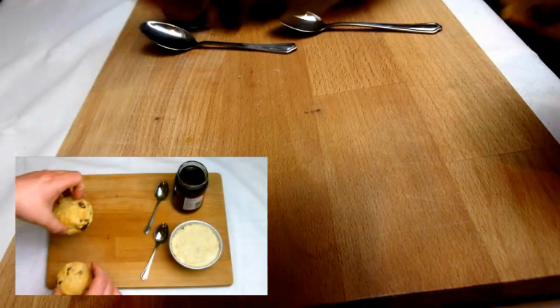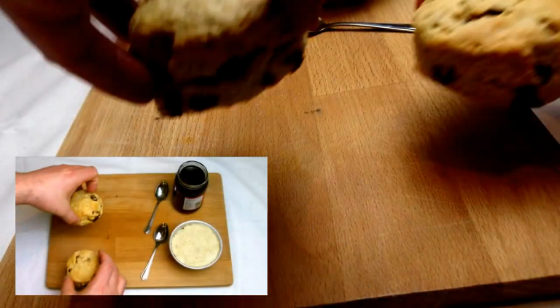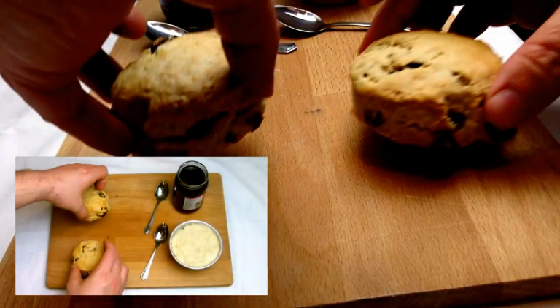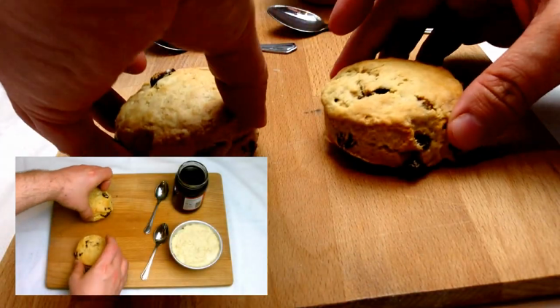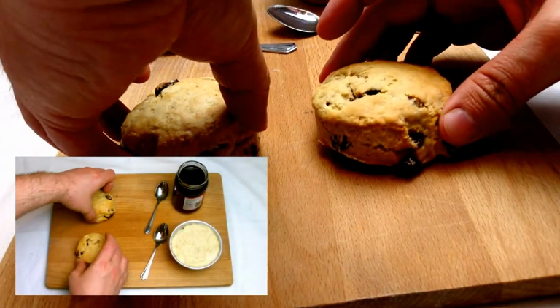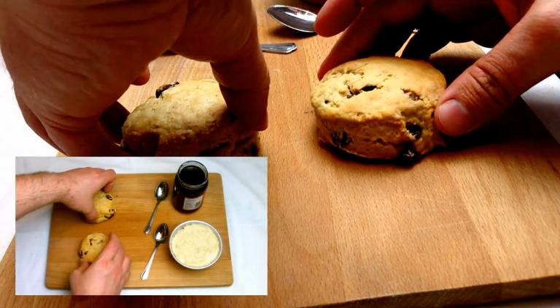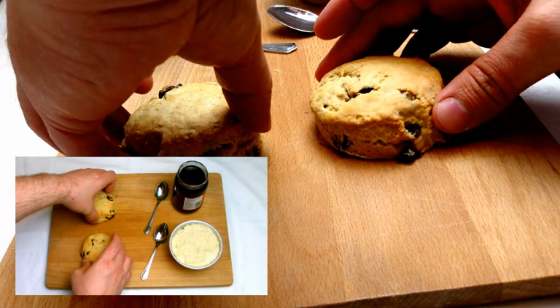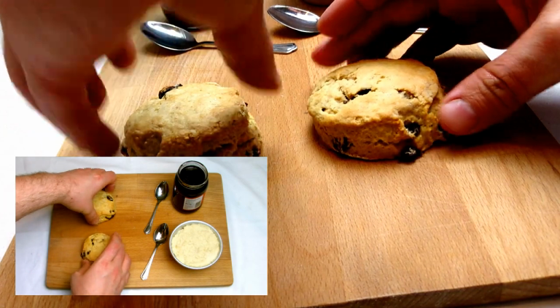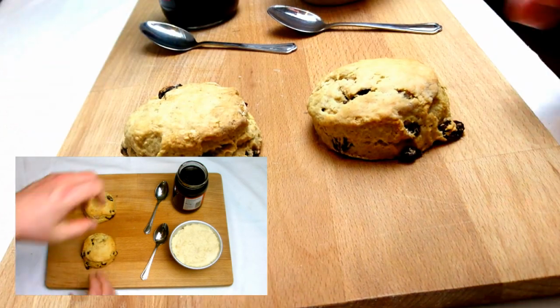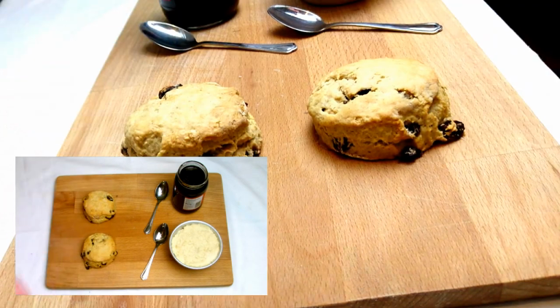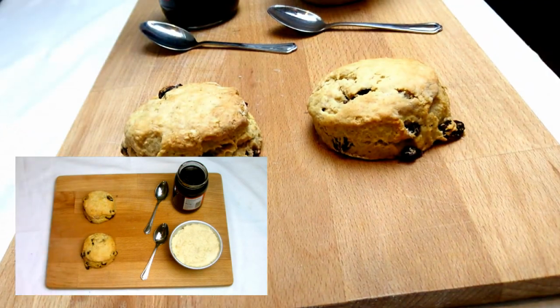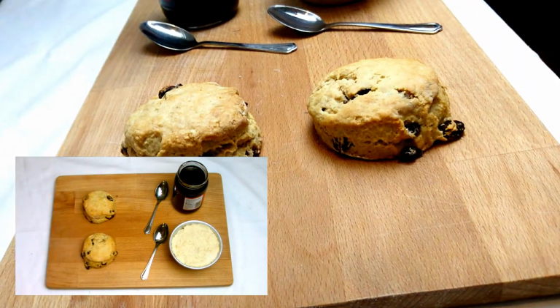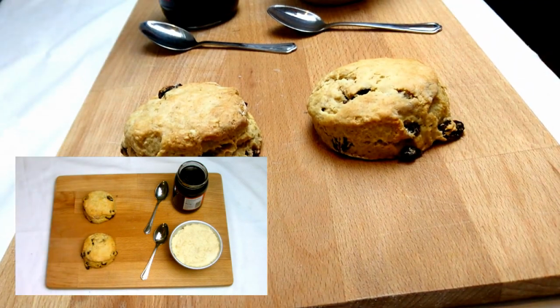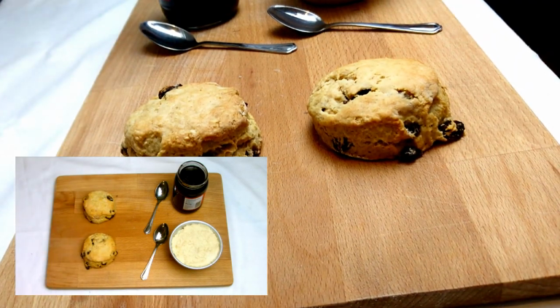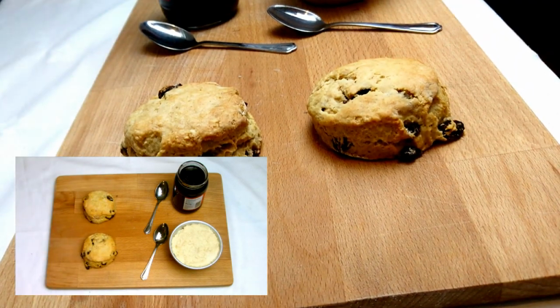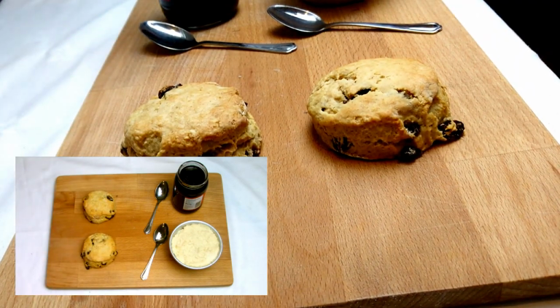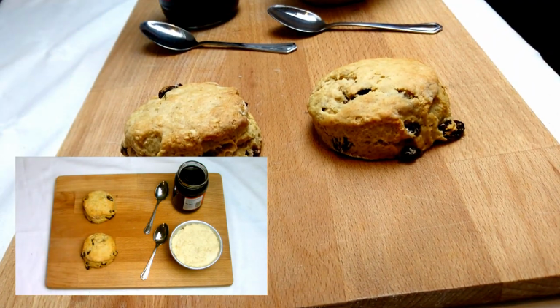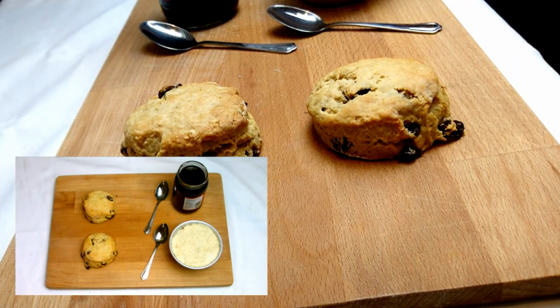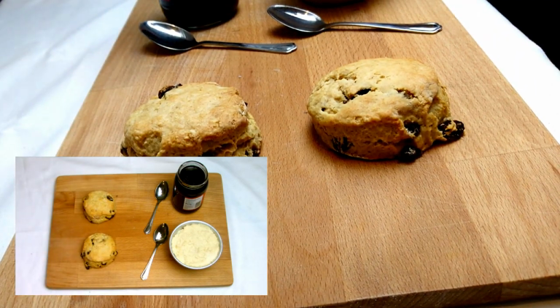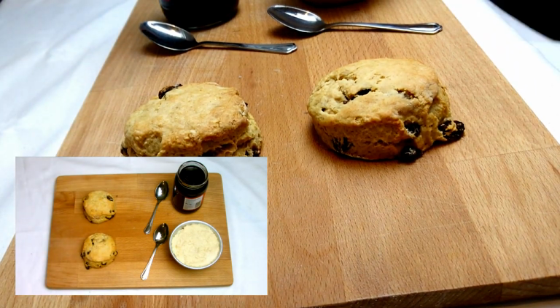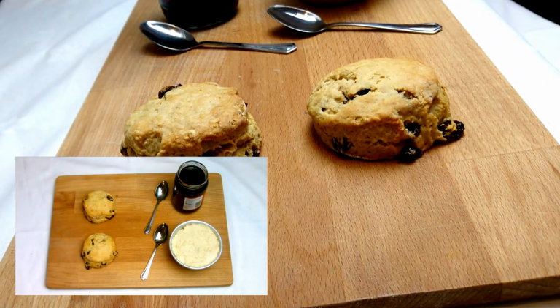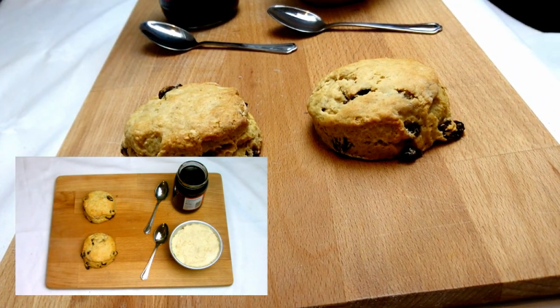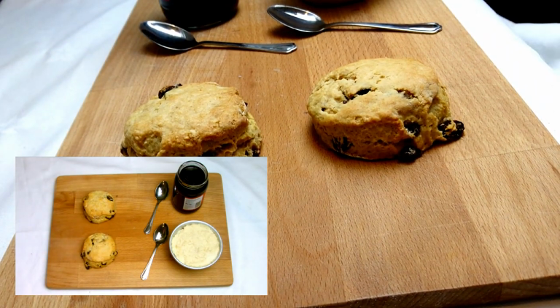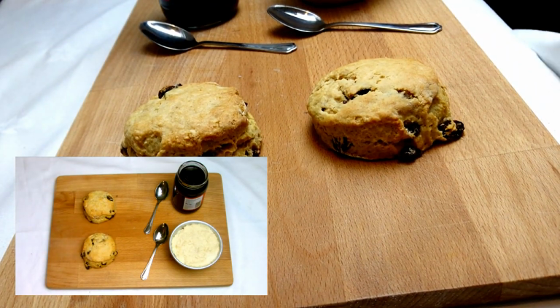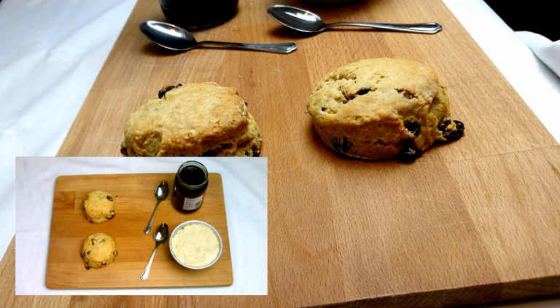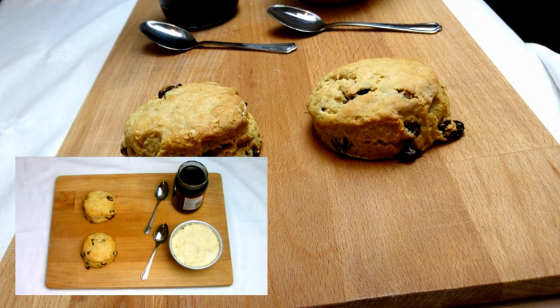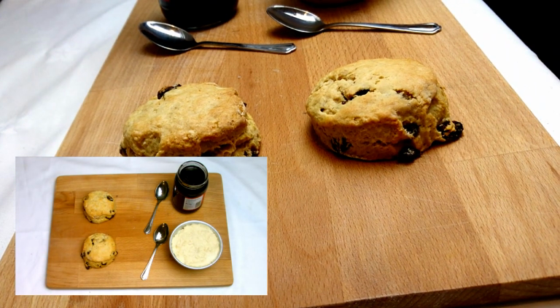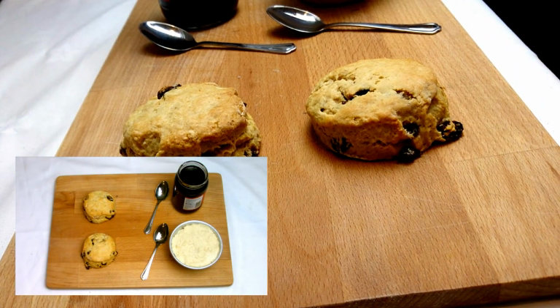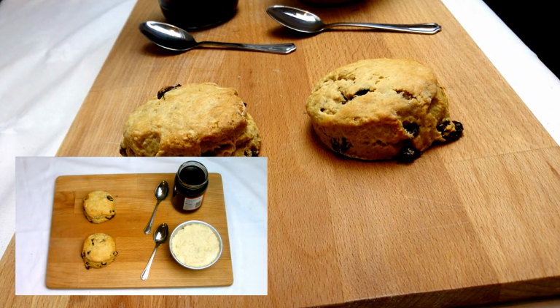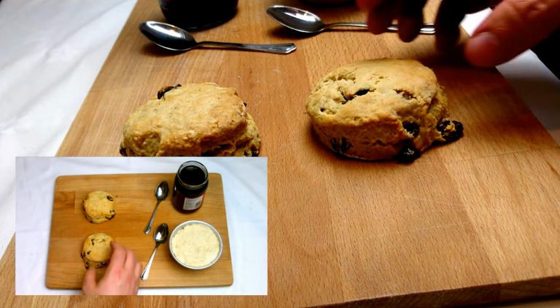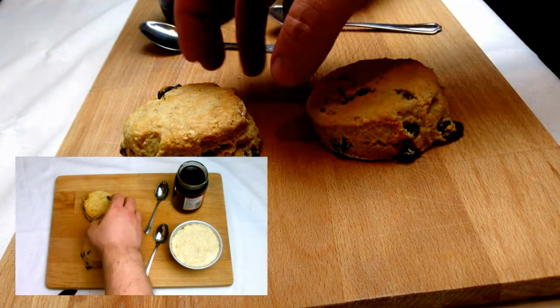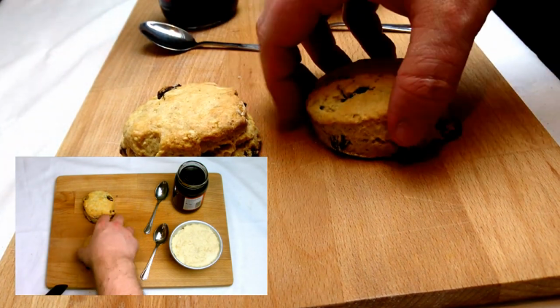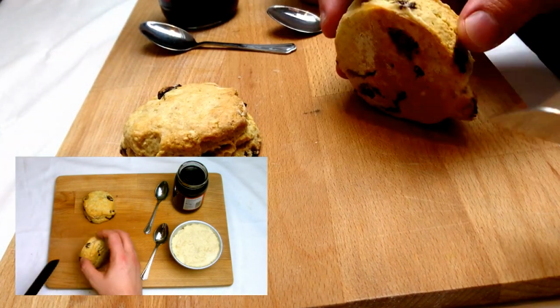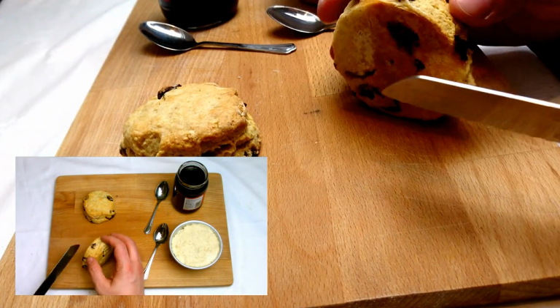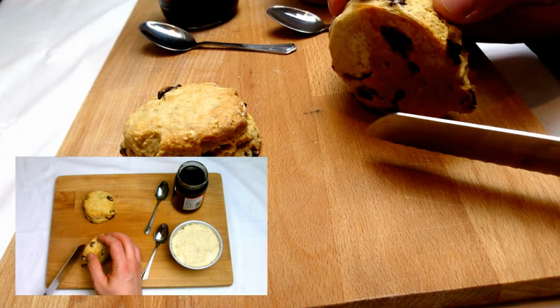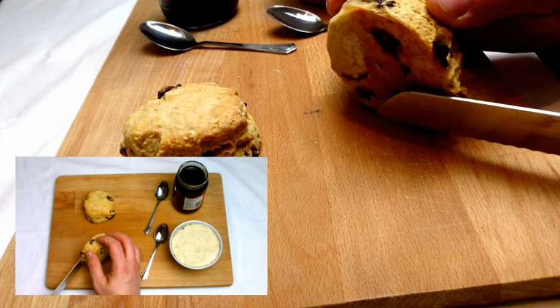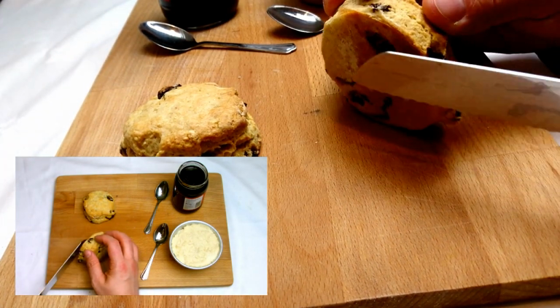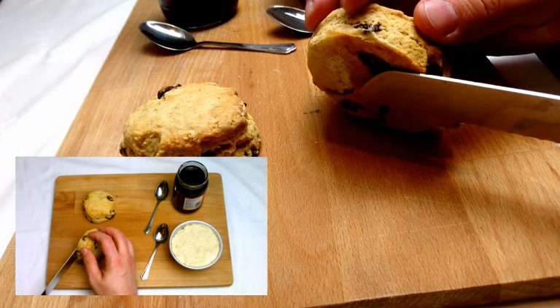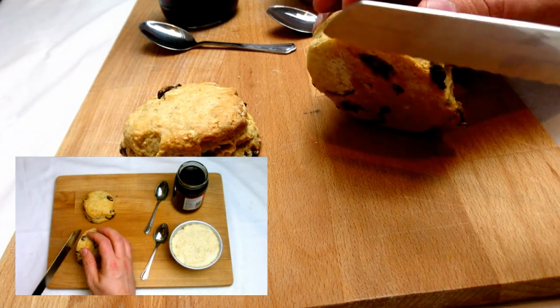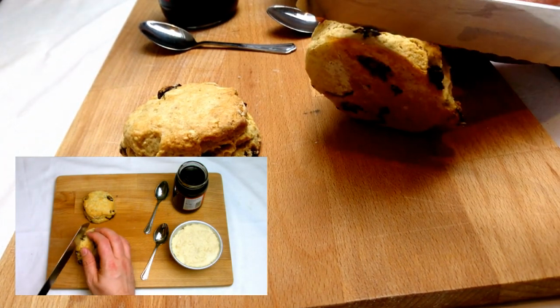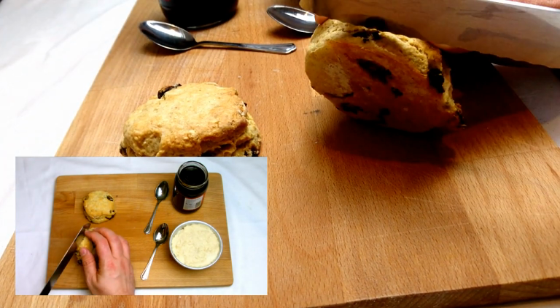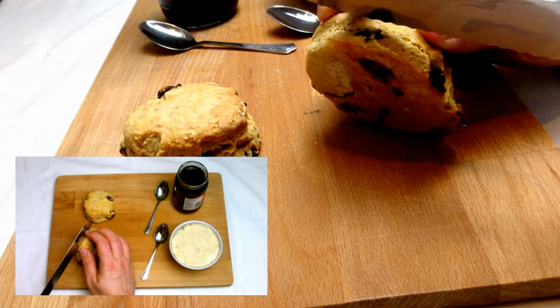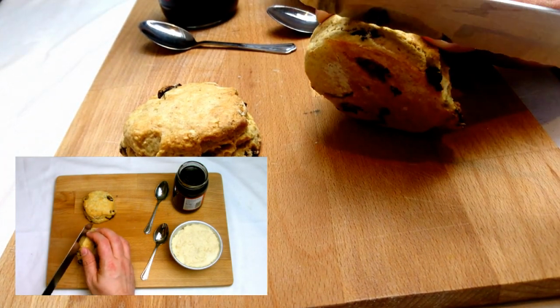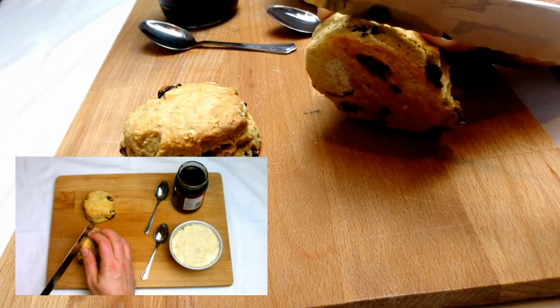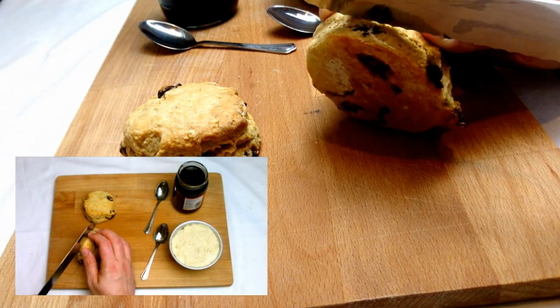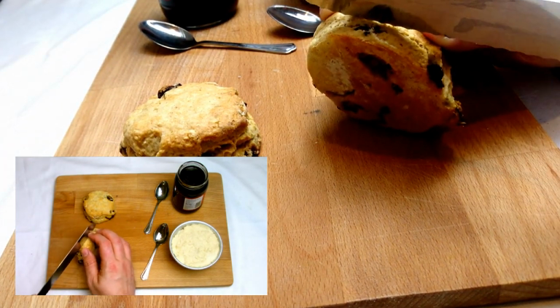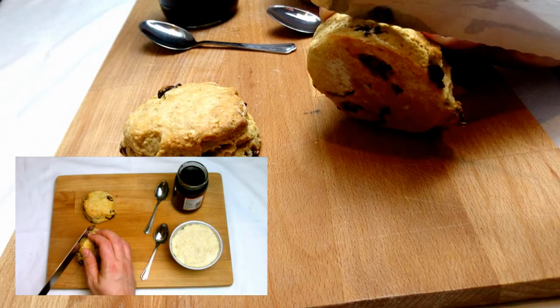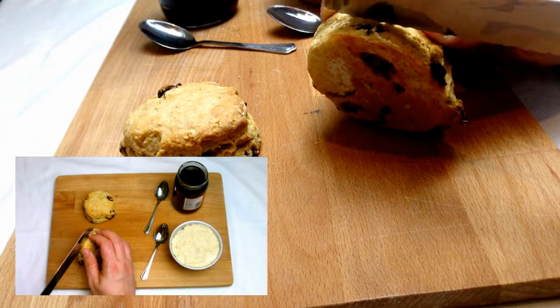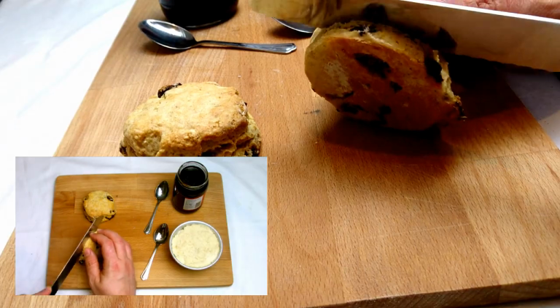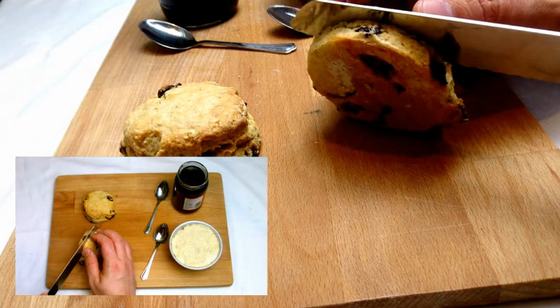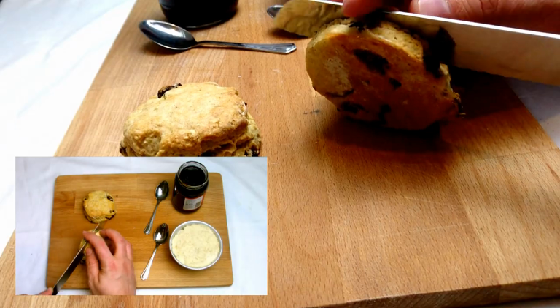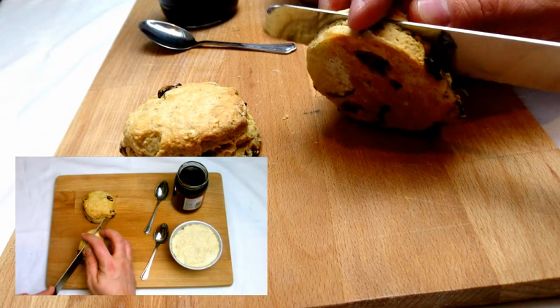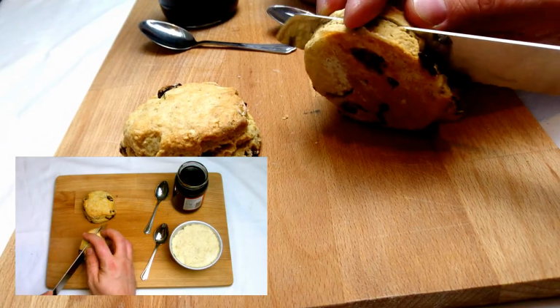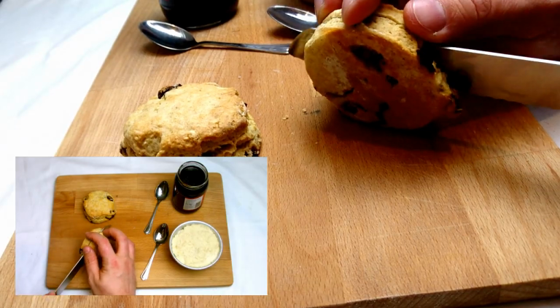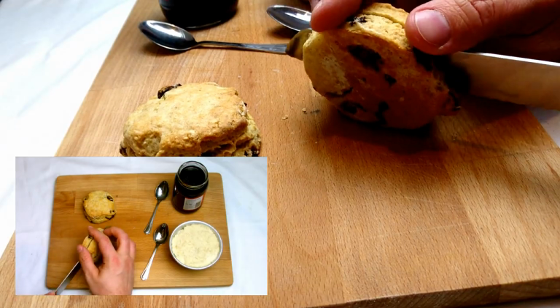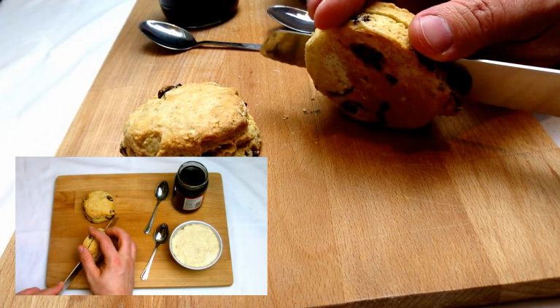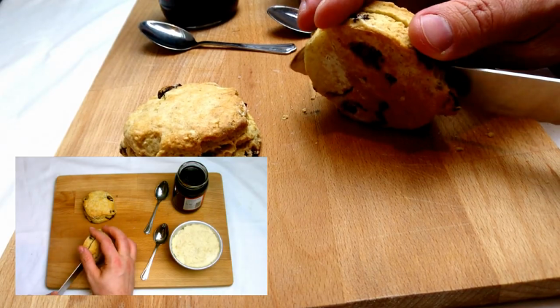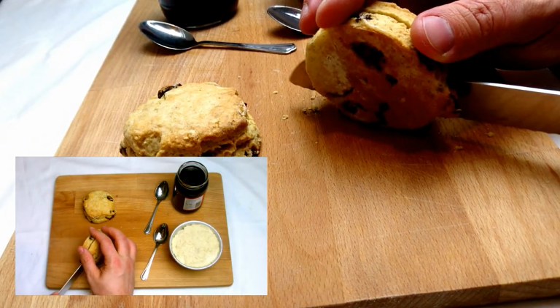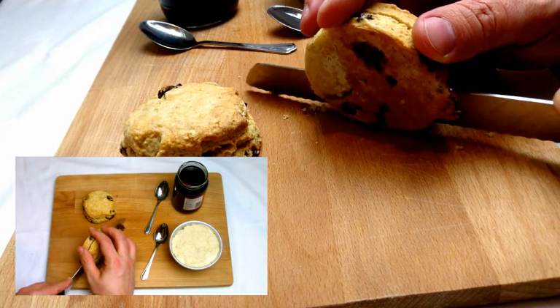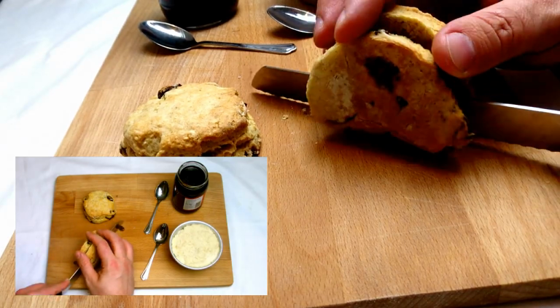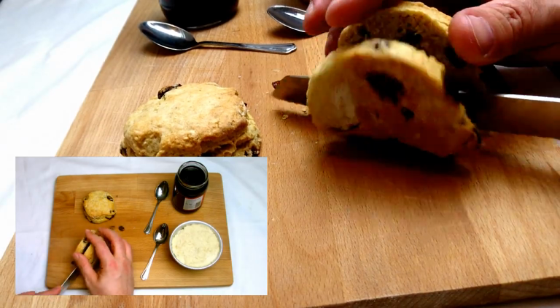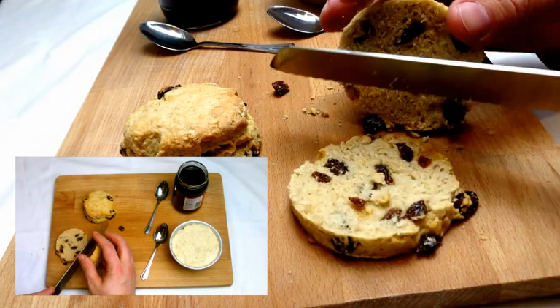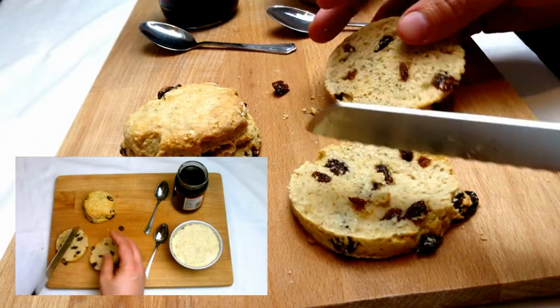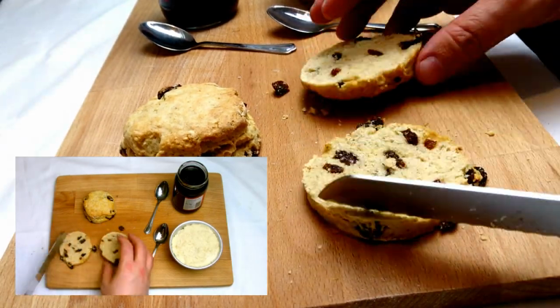Now we've come to the stage where we're ready to serve the scones. The first thing we need to do is take a serrated knife and slice the scone in half laterally.